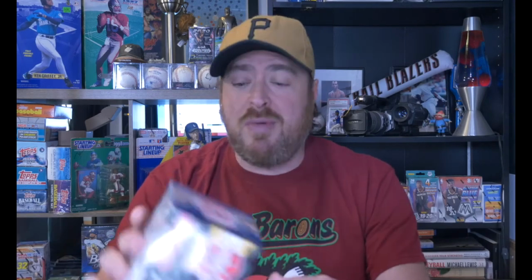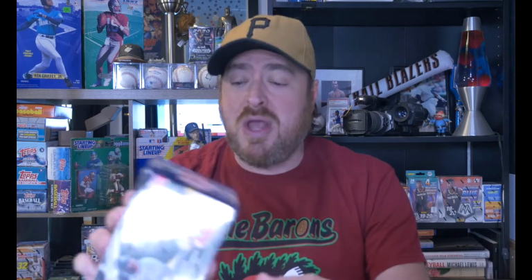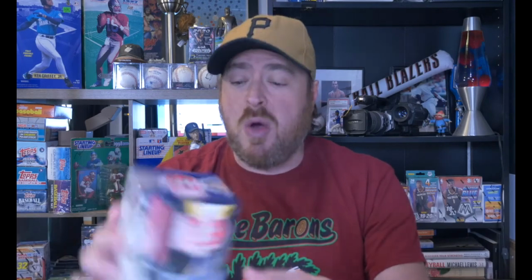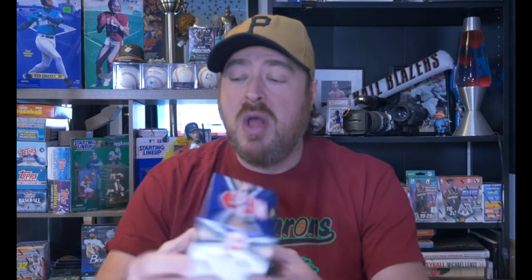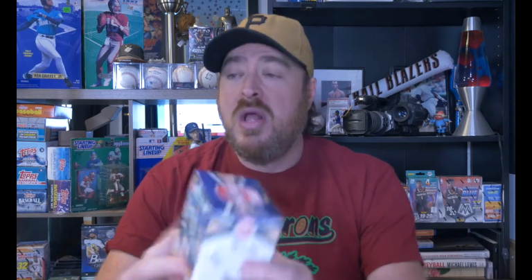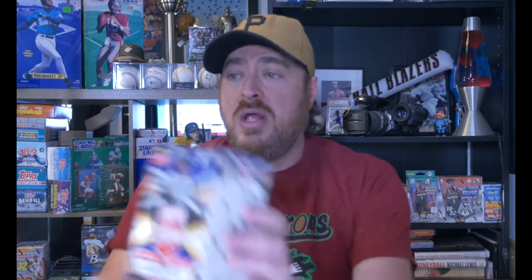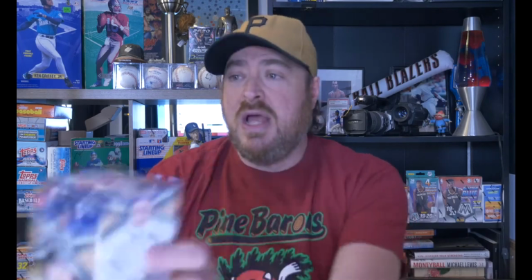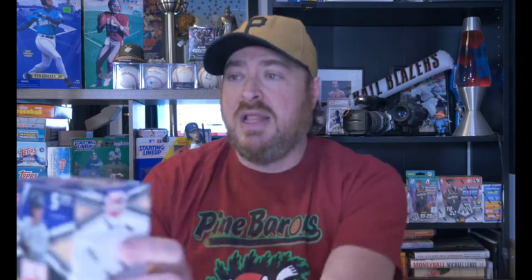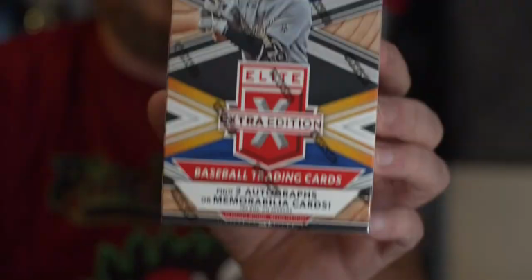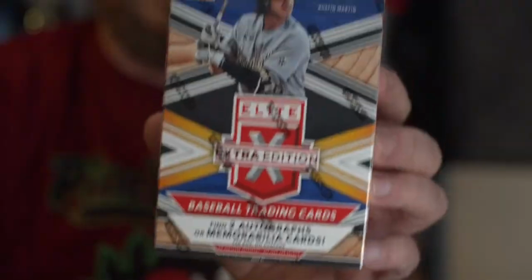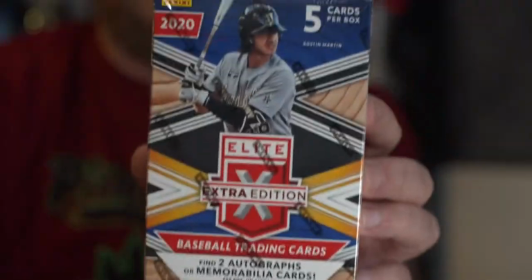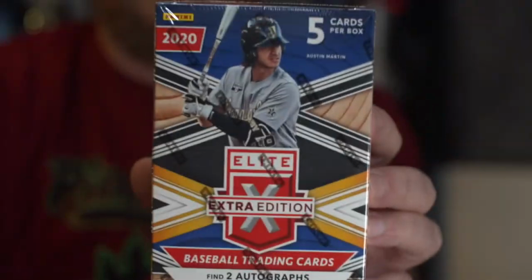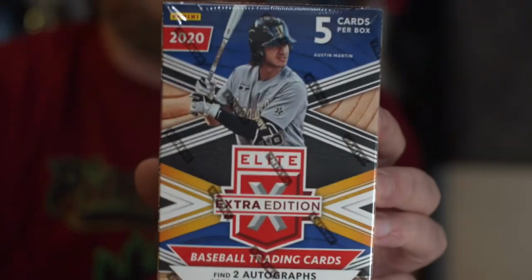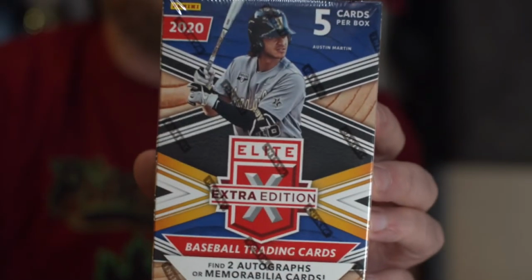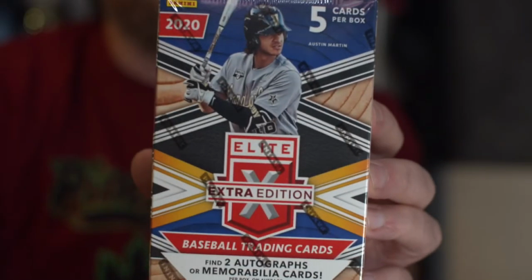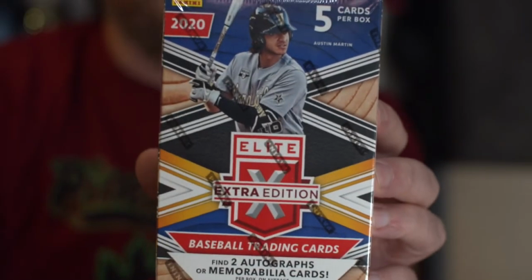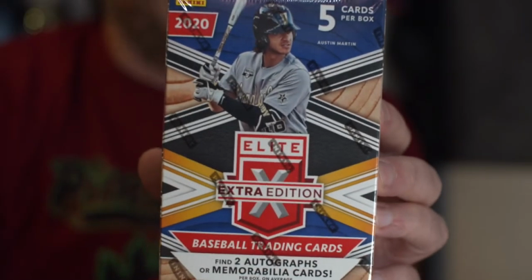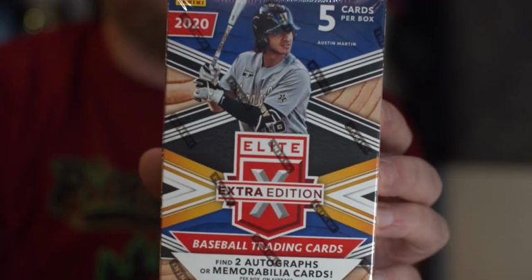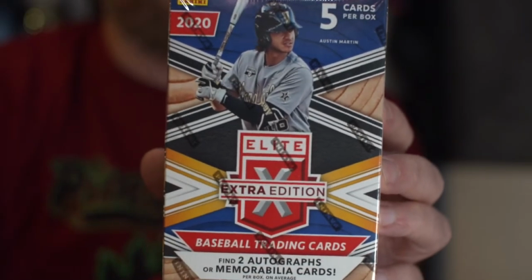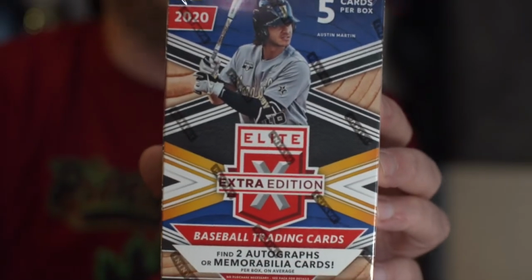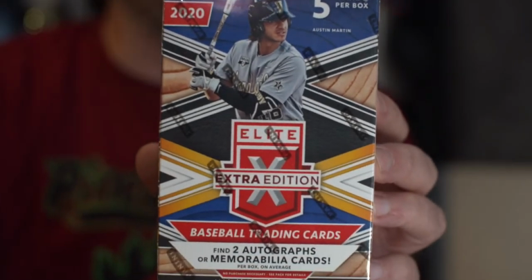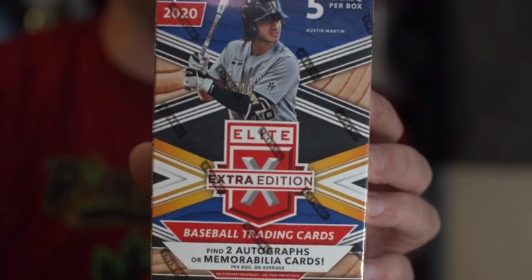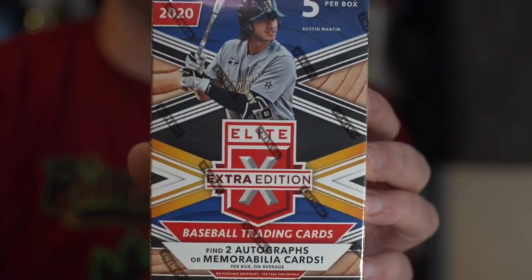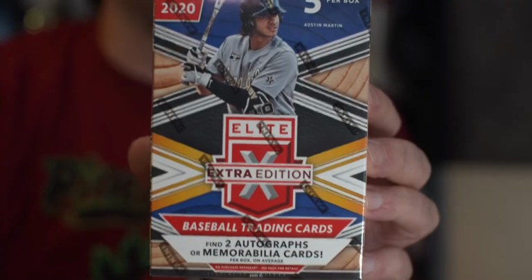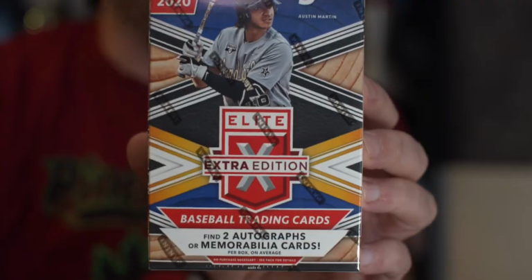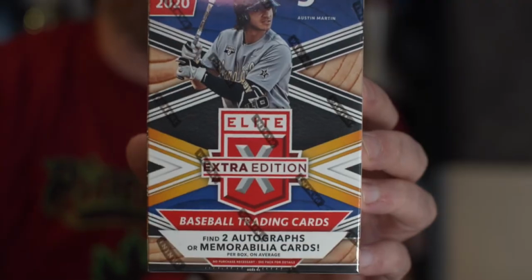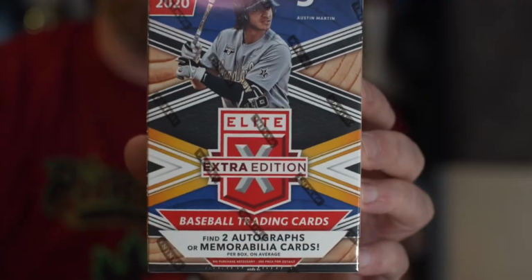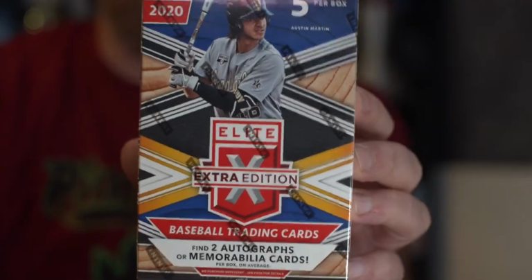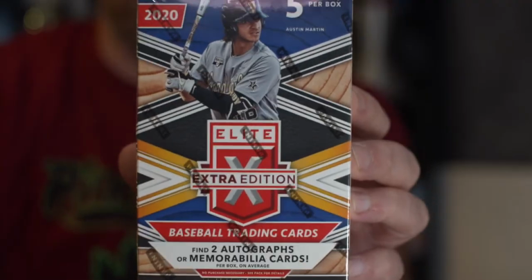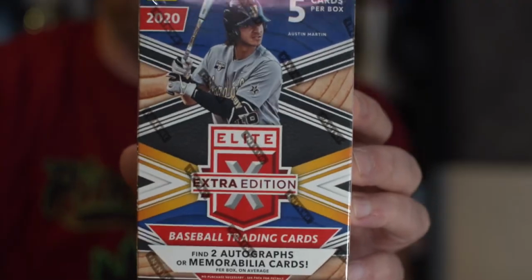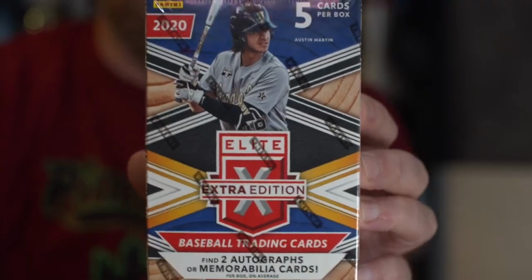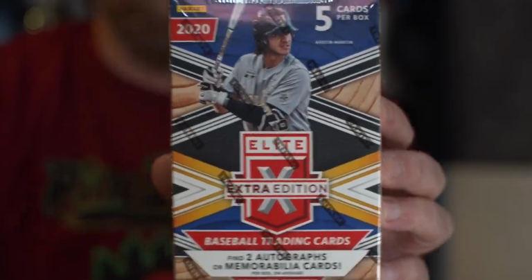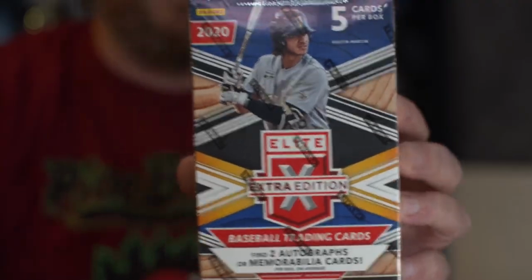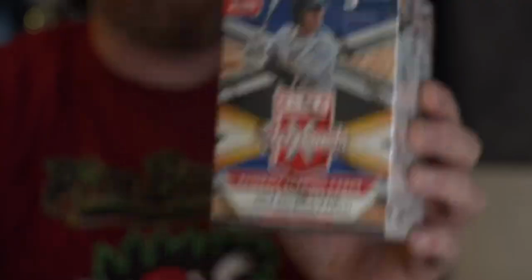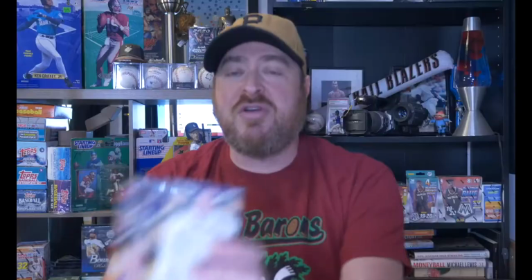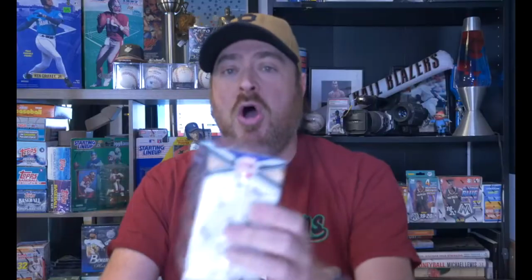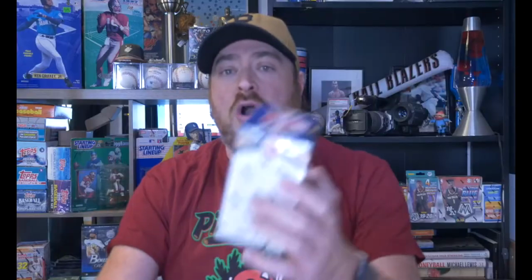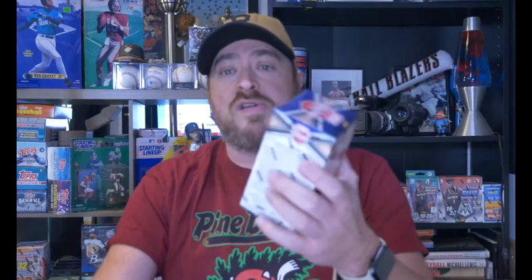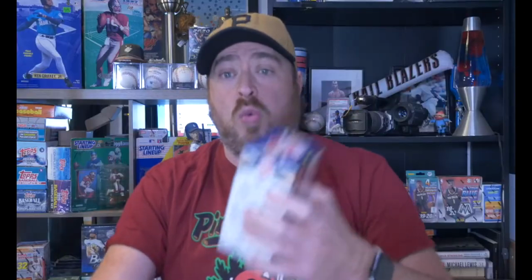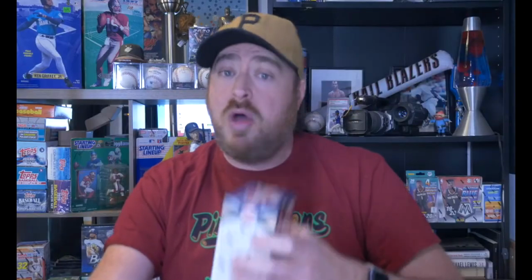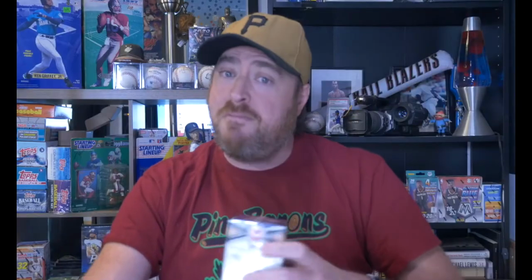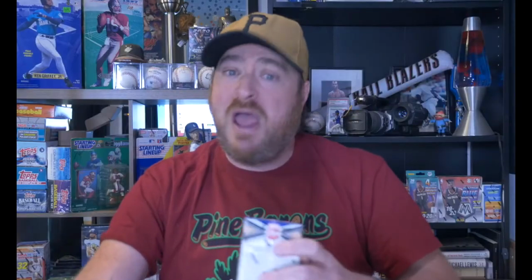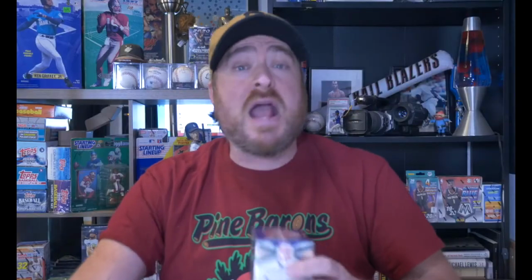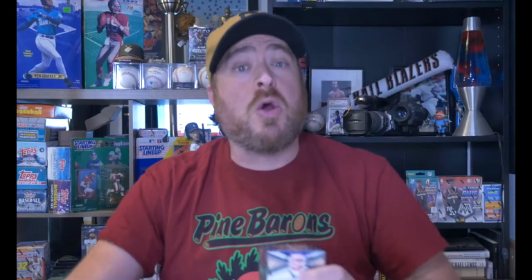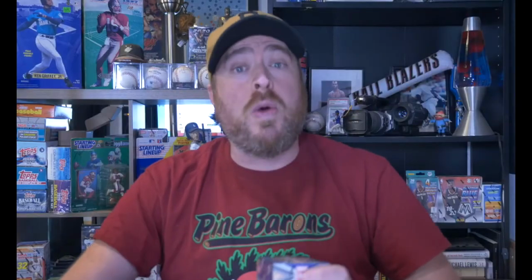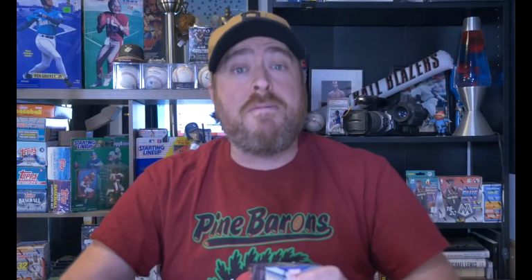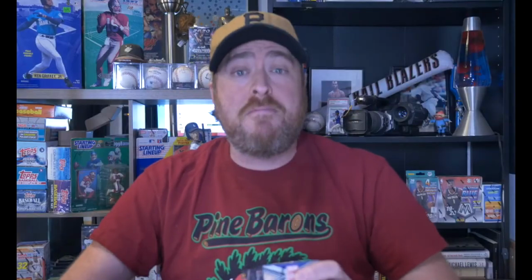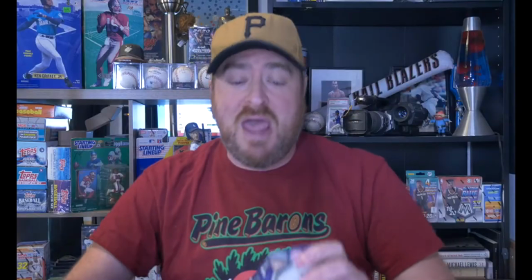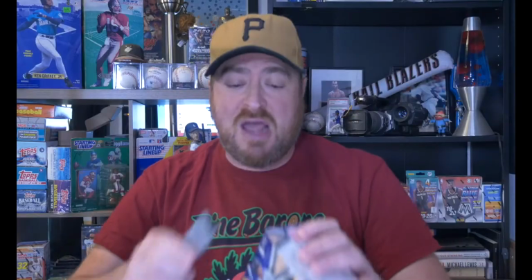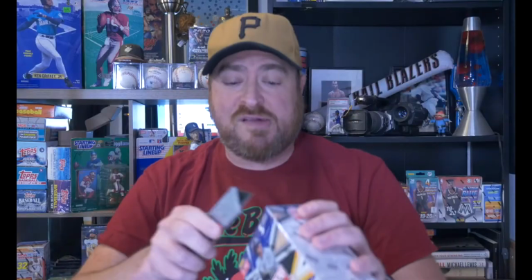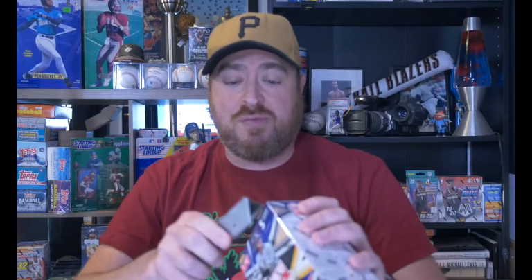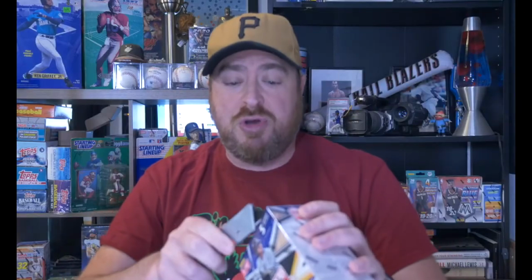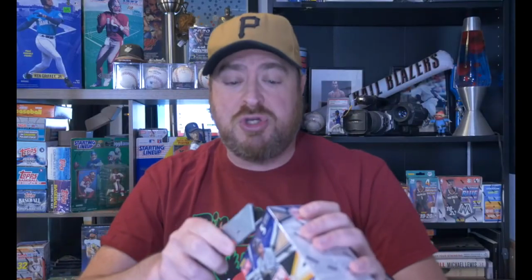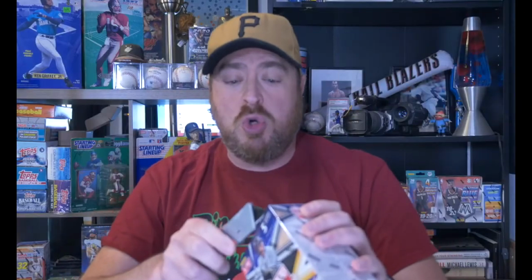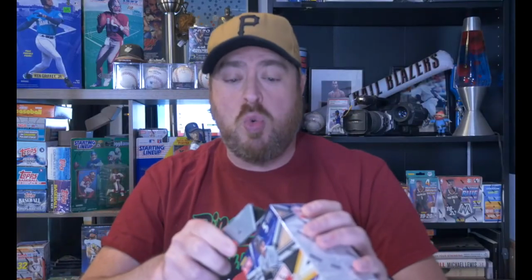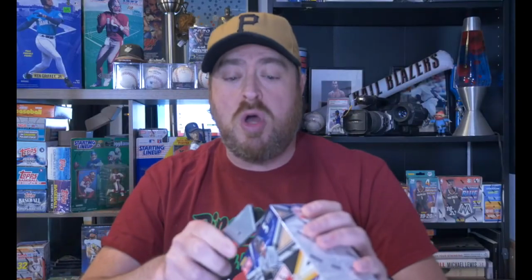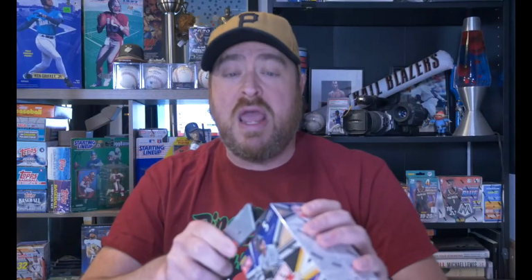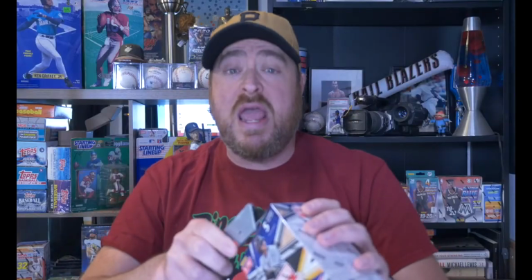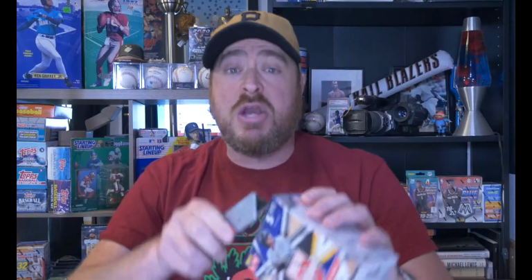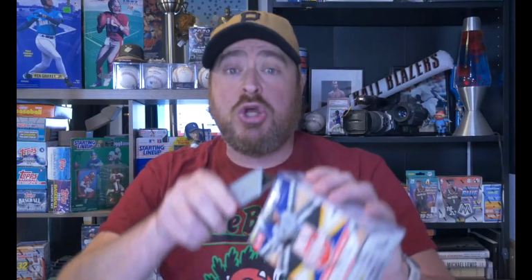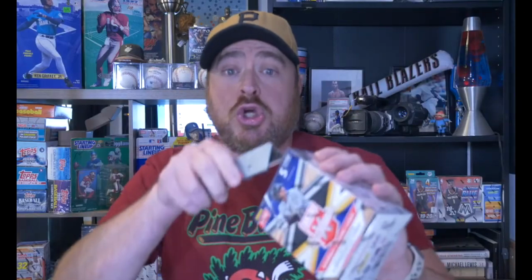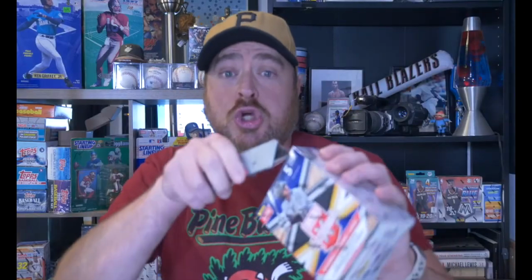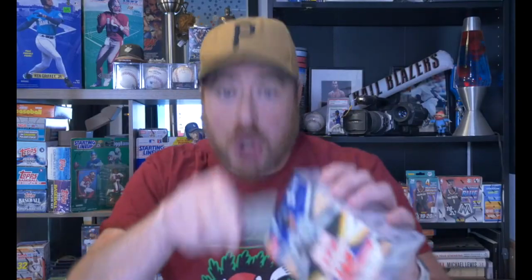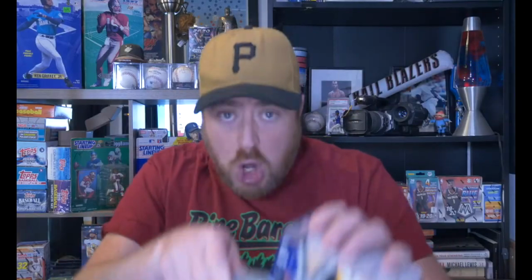Anyway, here we go. Elite Extra Edition Panini. Five cards. One pack. Rippin' packs. Three, two, one, and go.